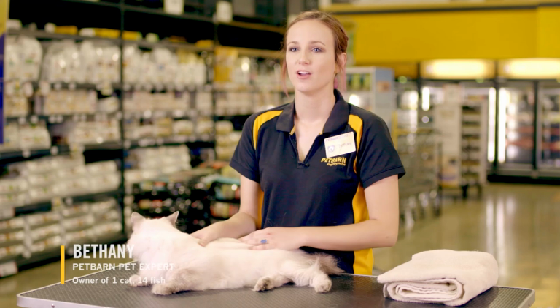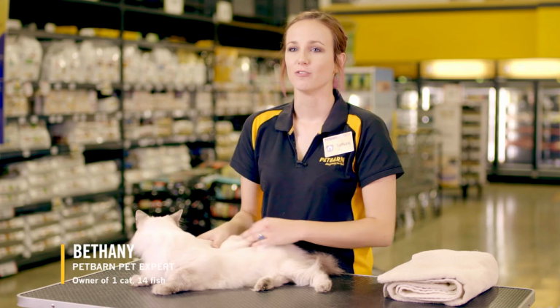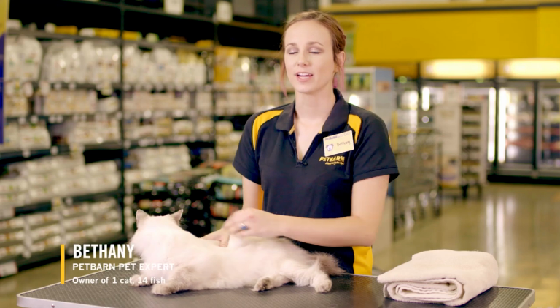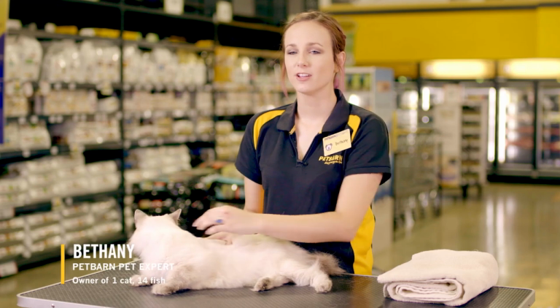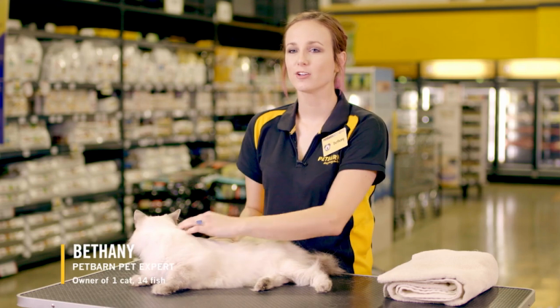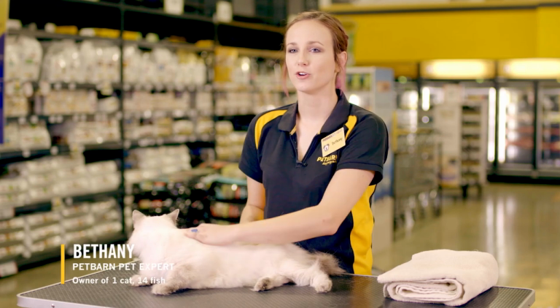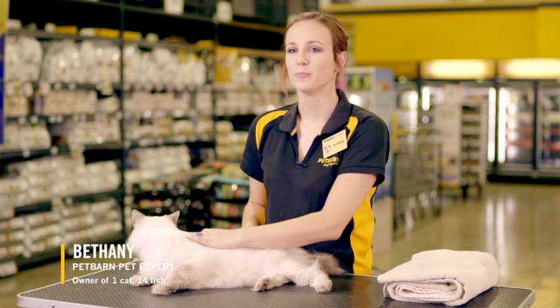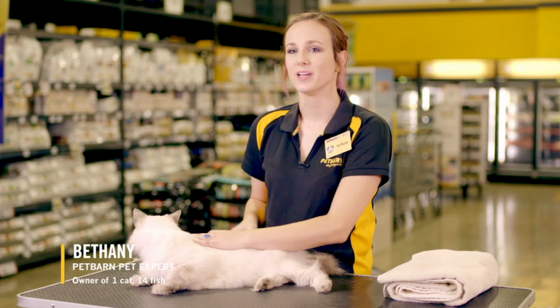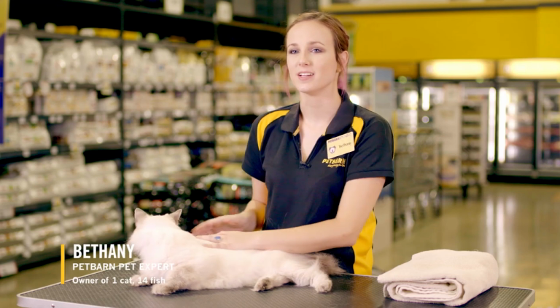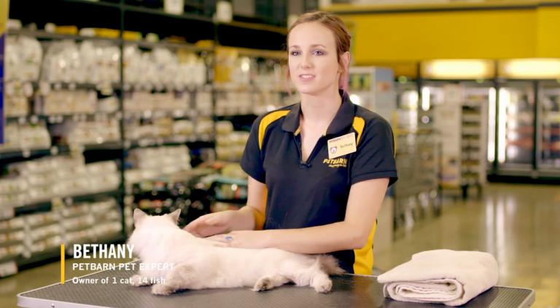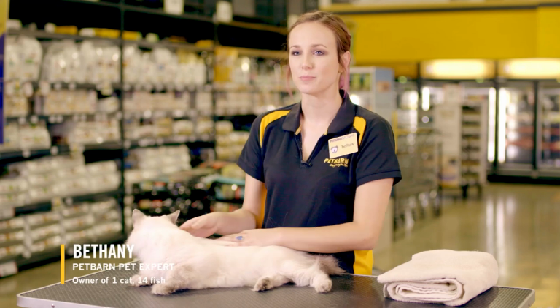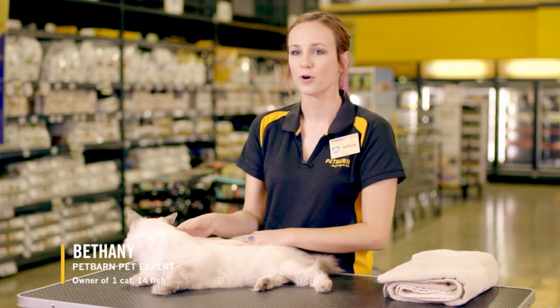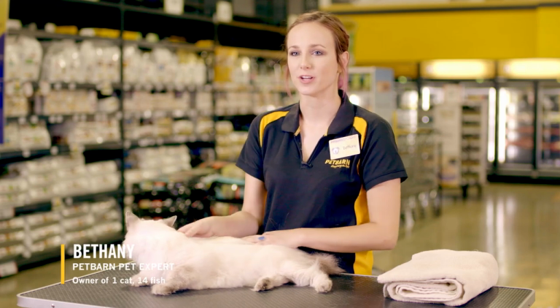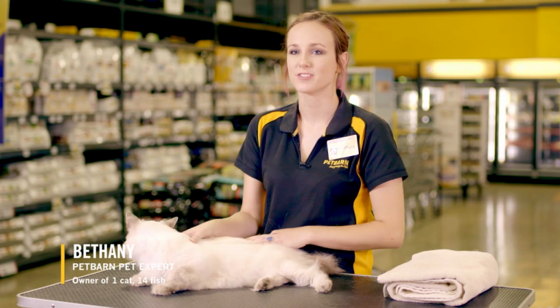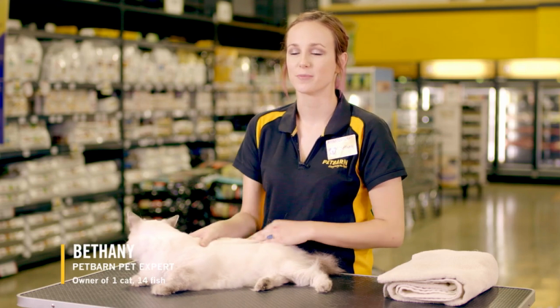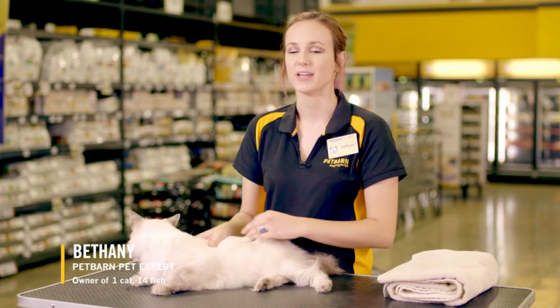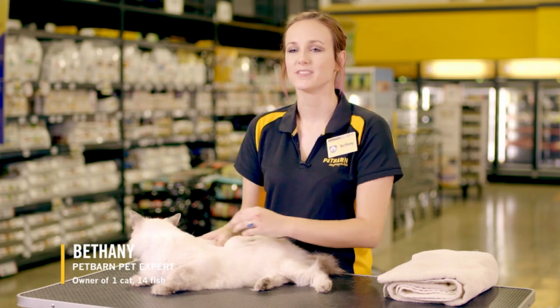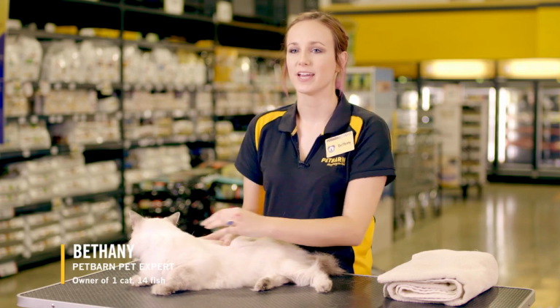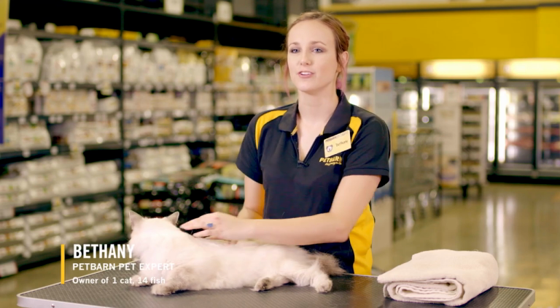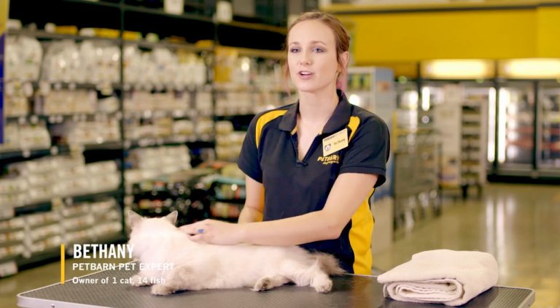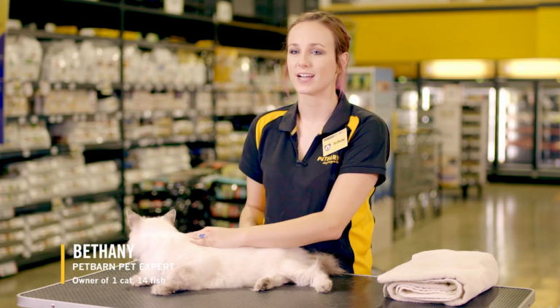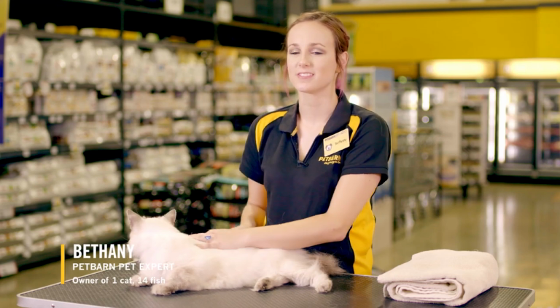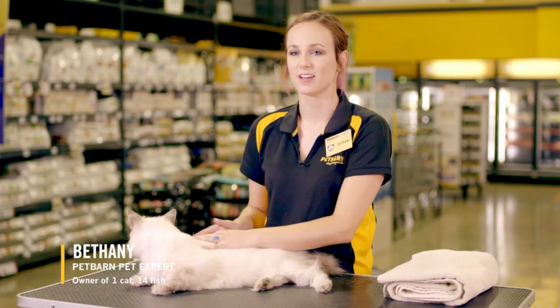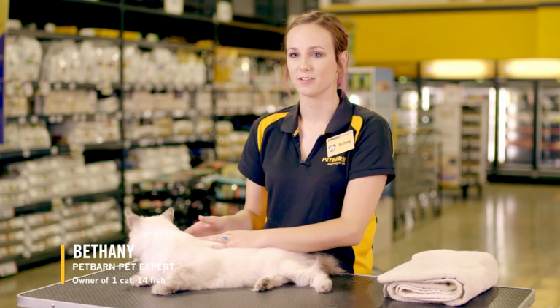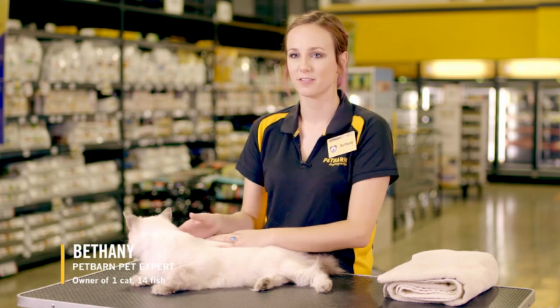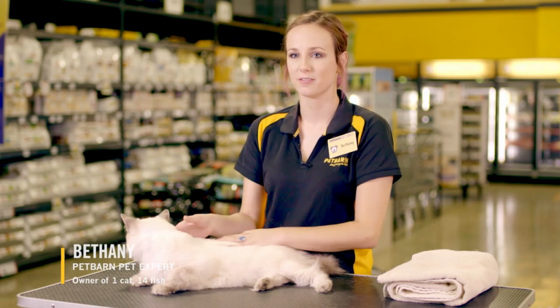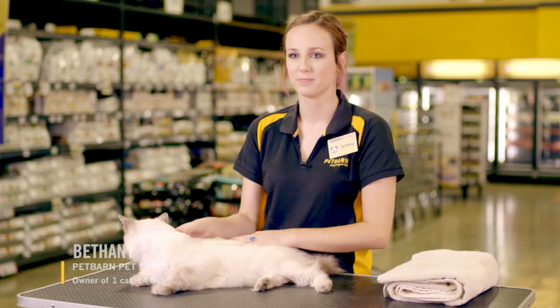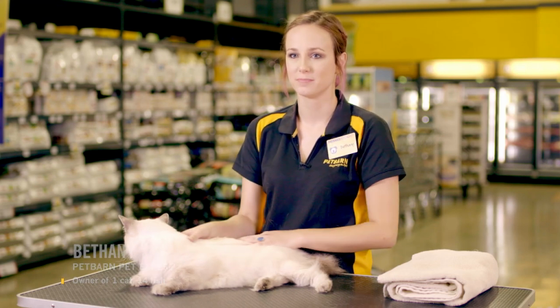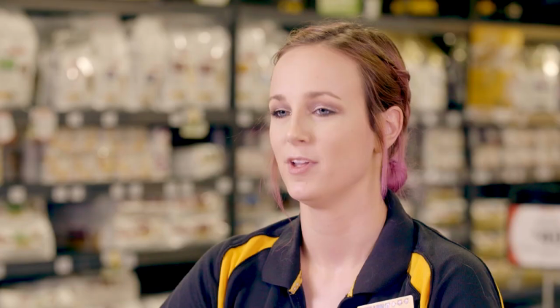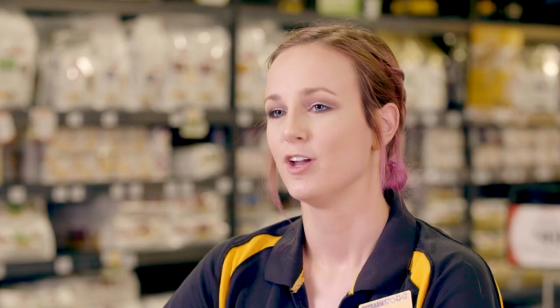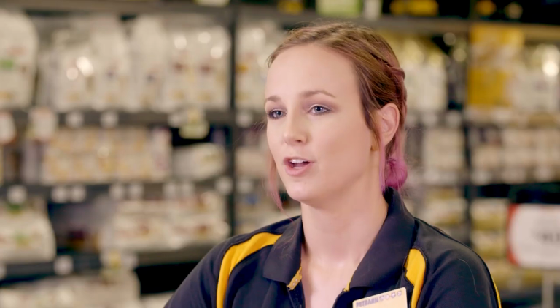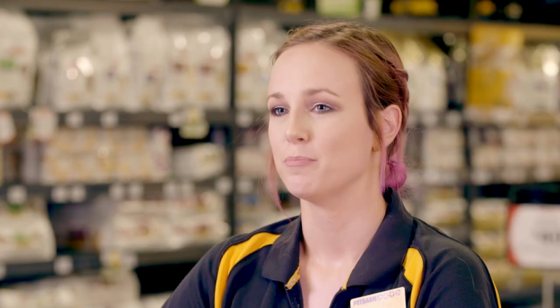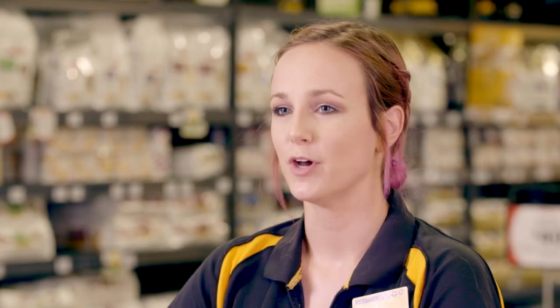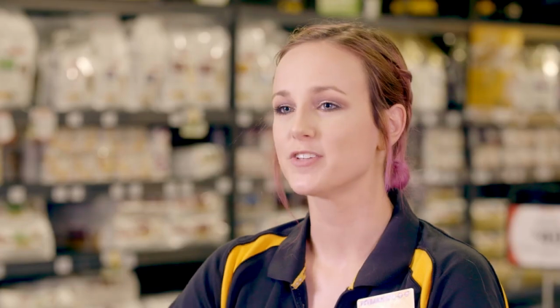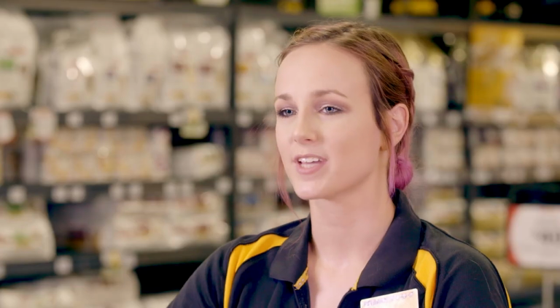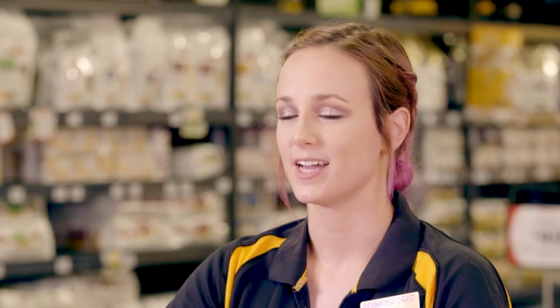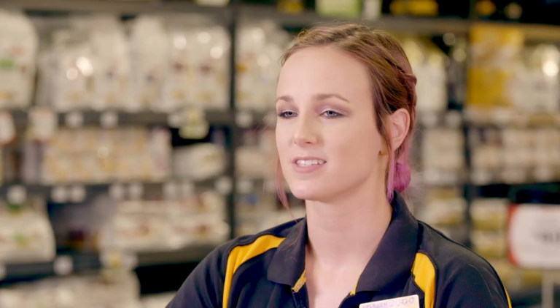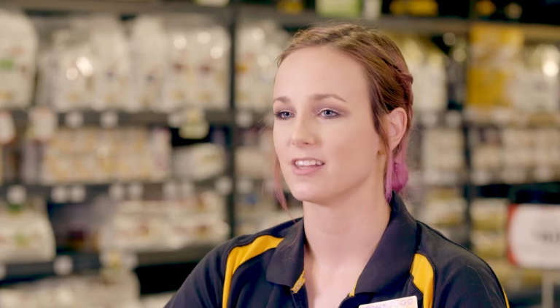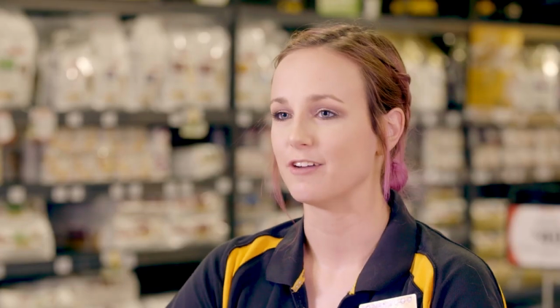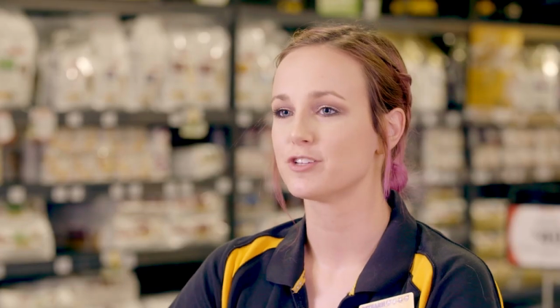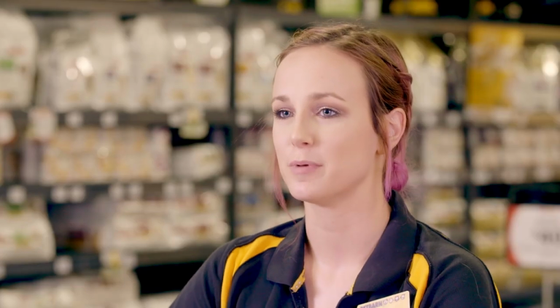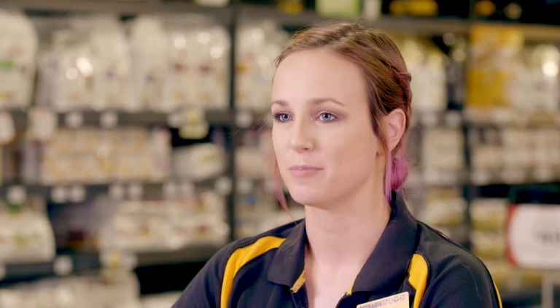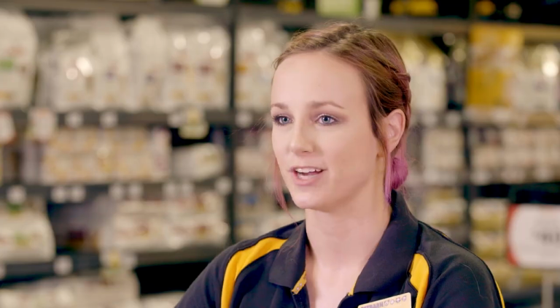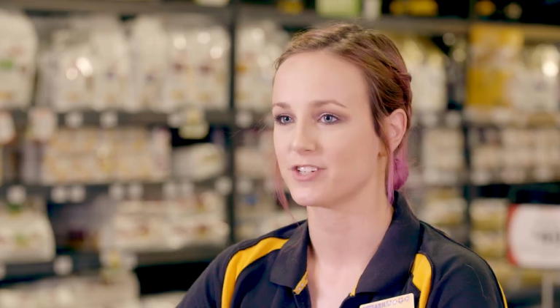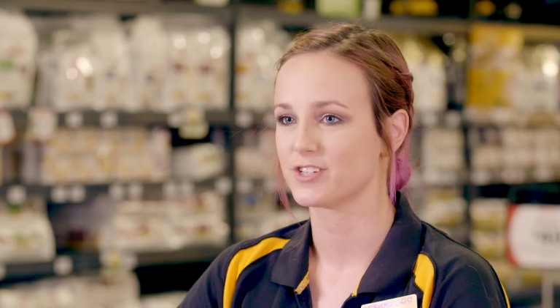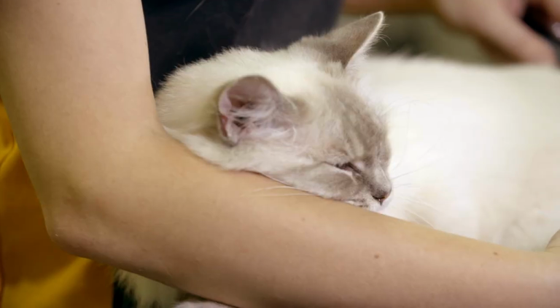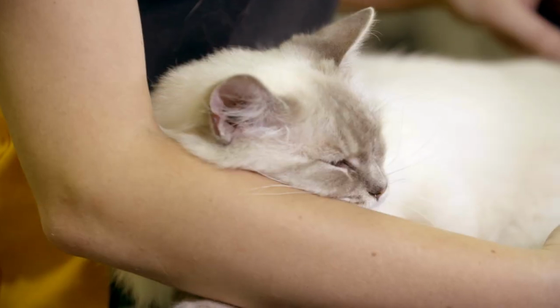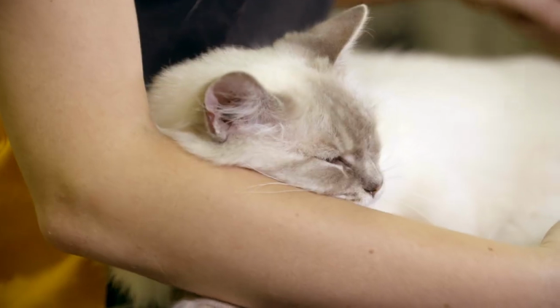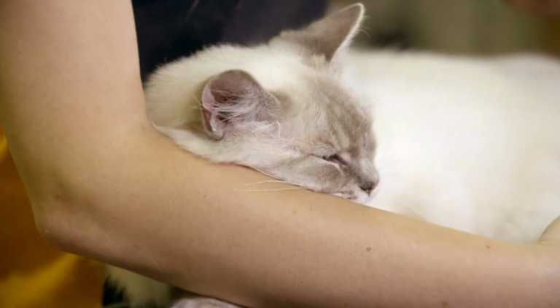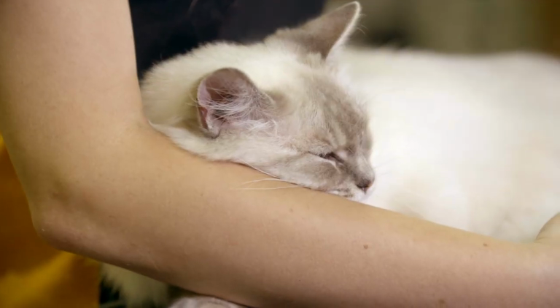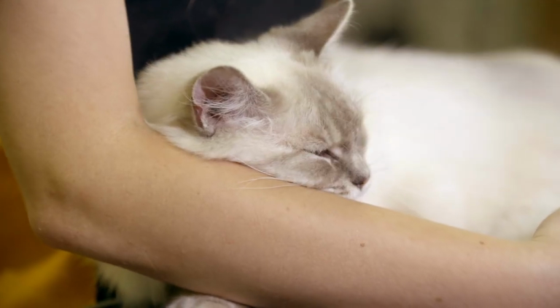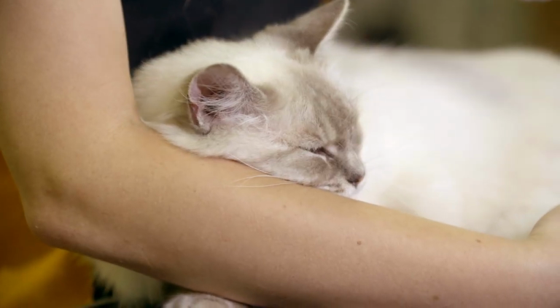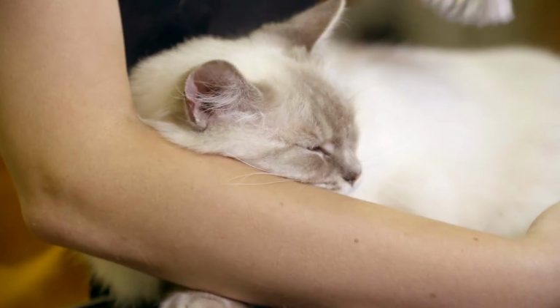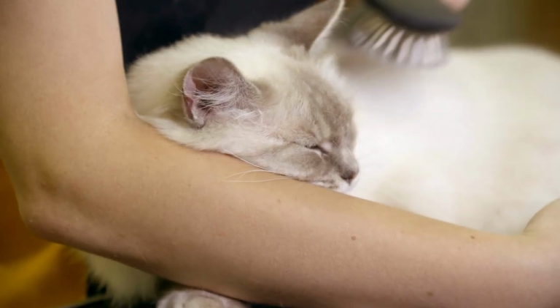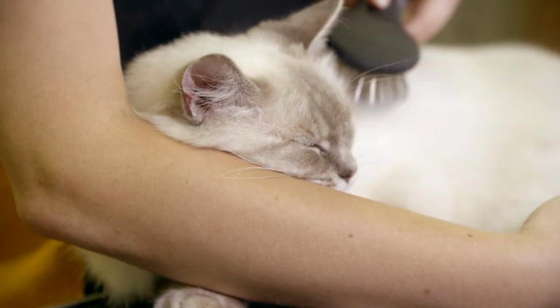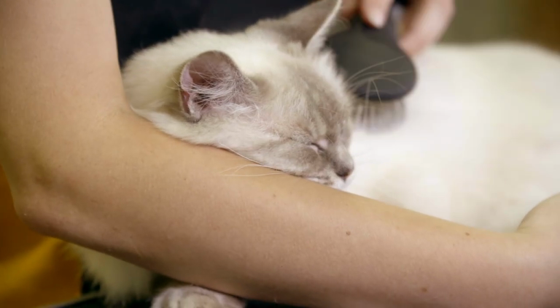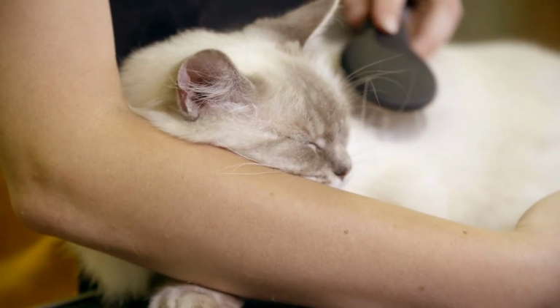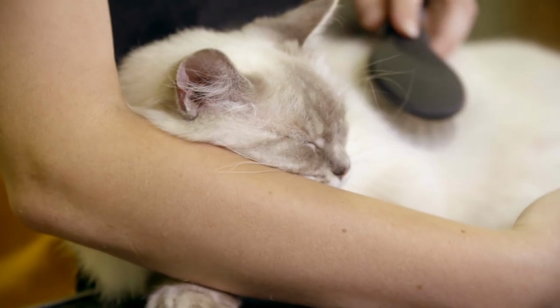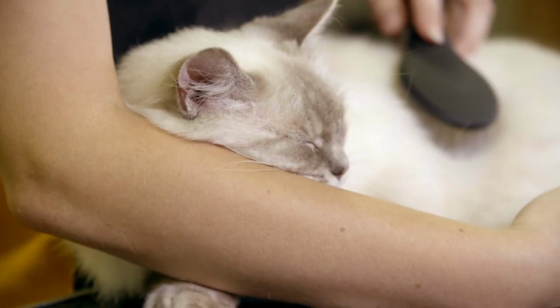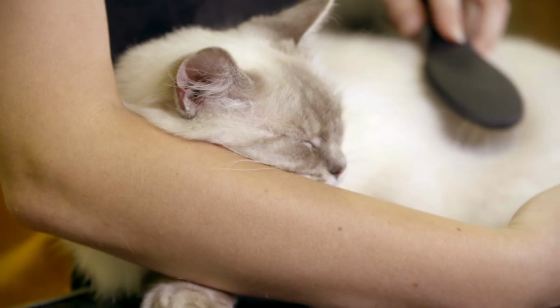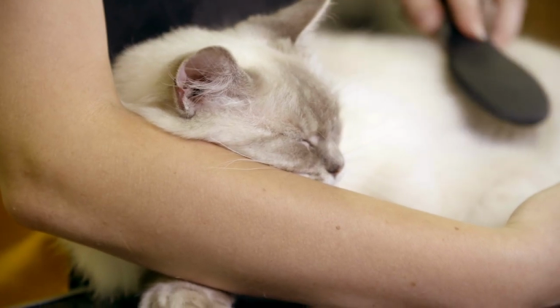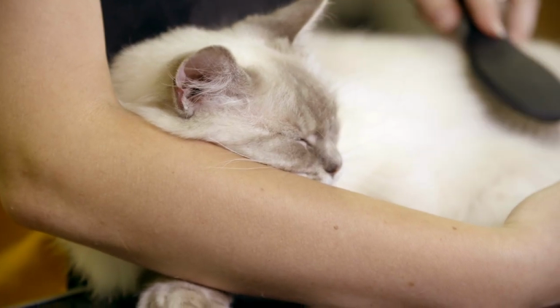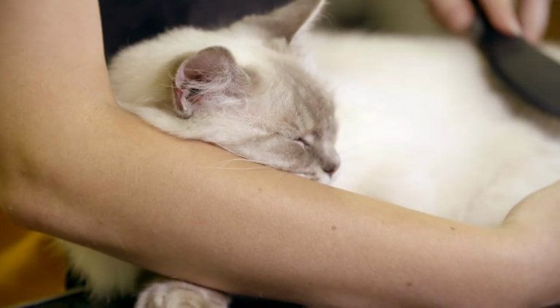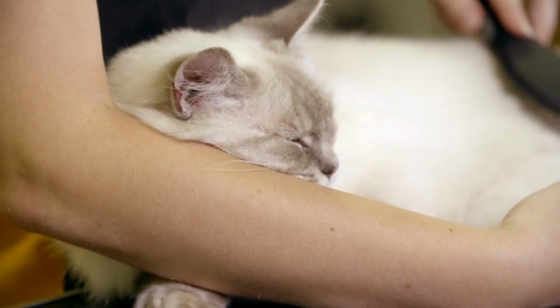Regular grooming is important to maintain your cat's health. Most cats love to be brushed, especially if this is developed from an early age.